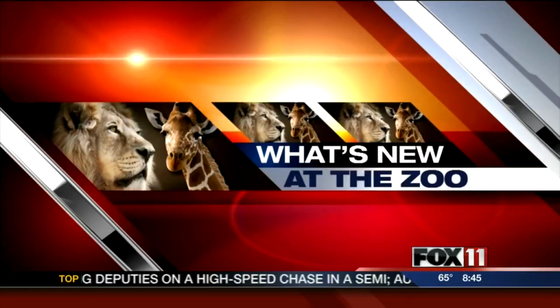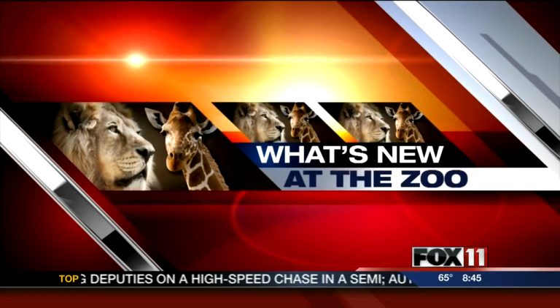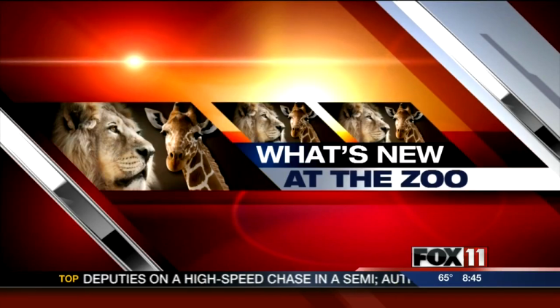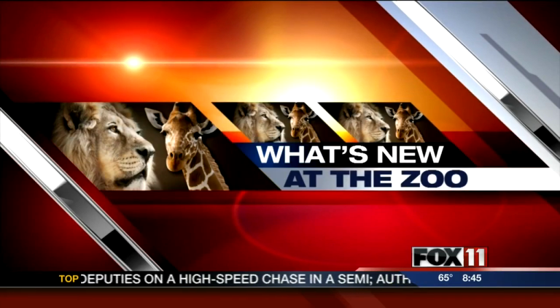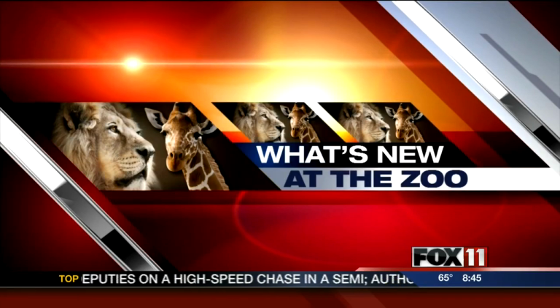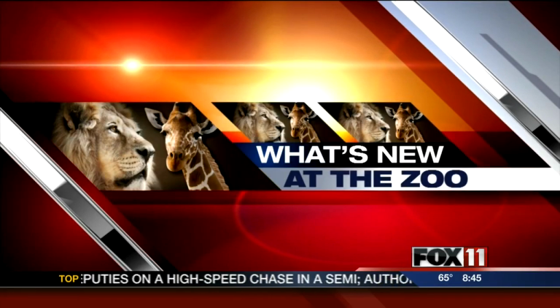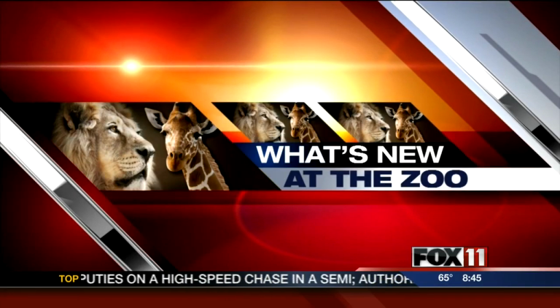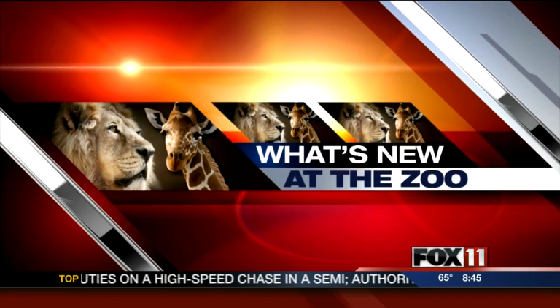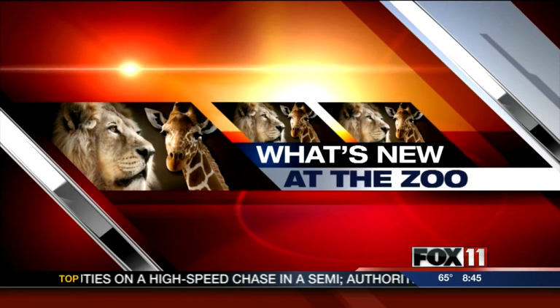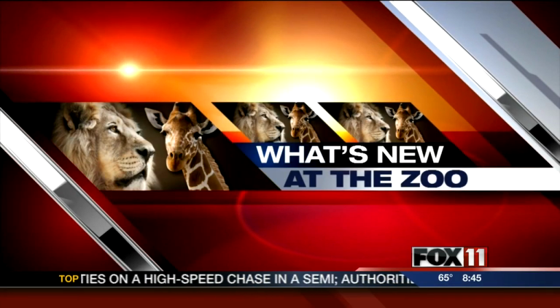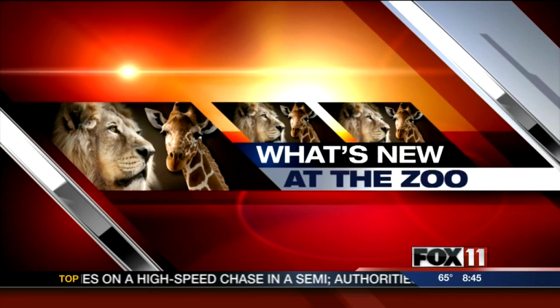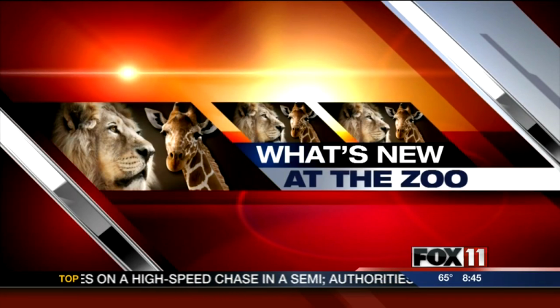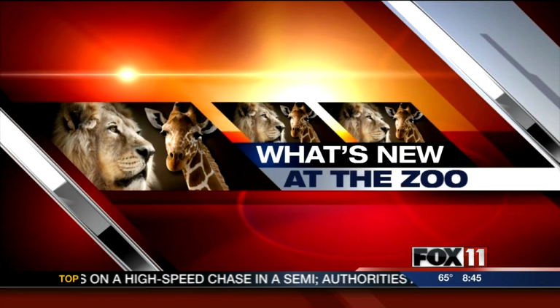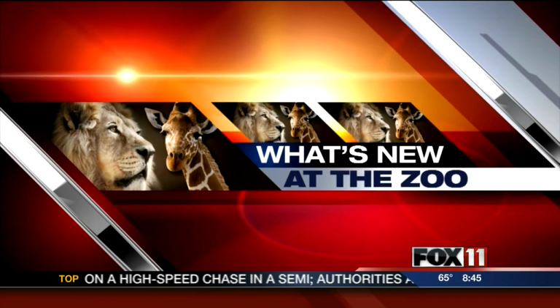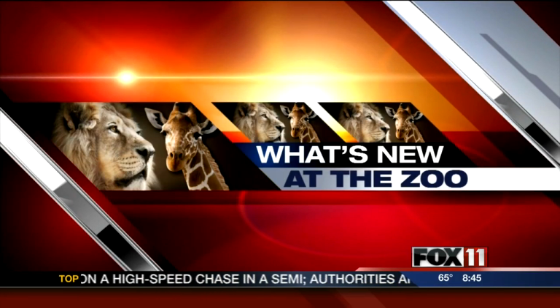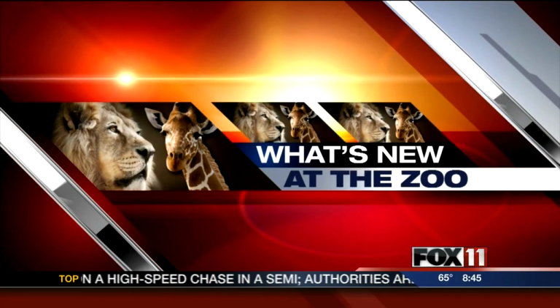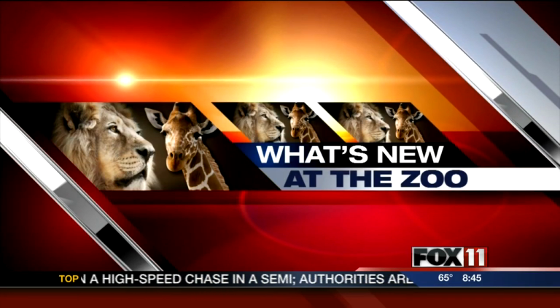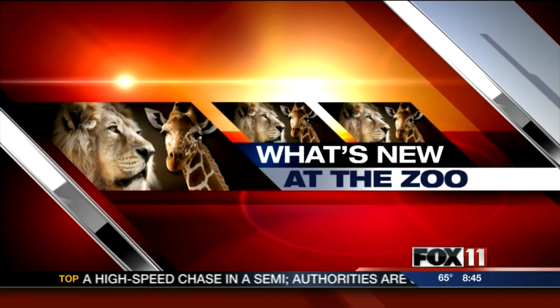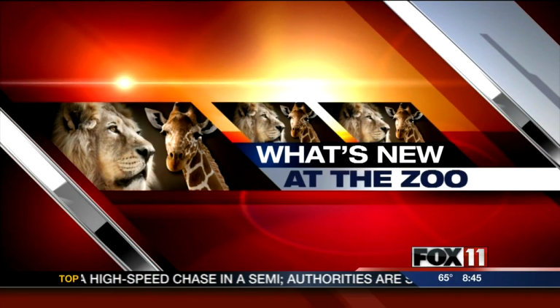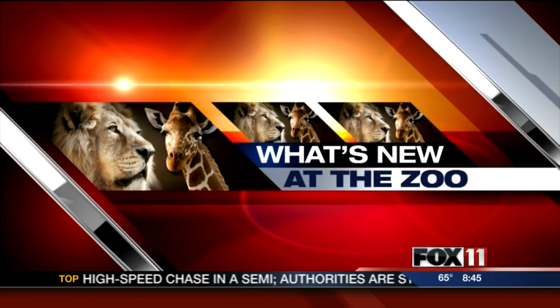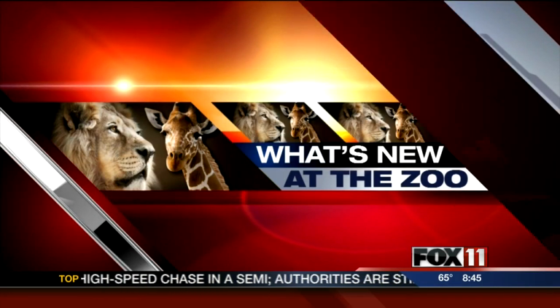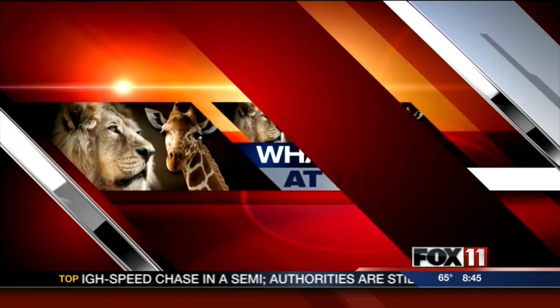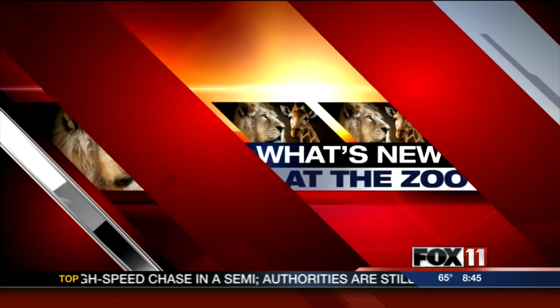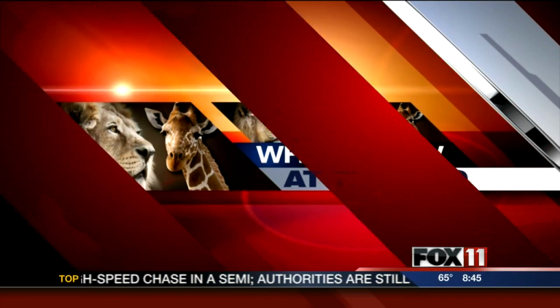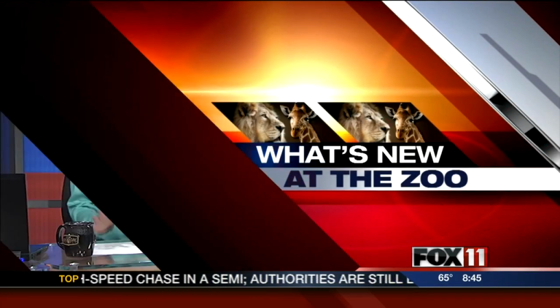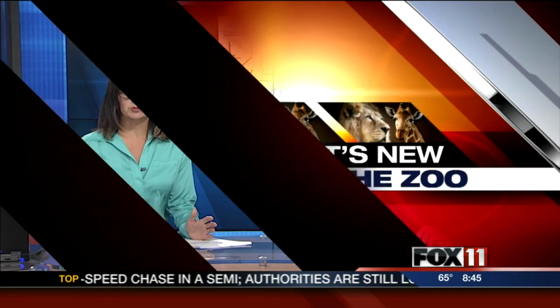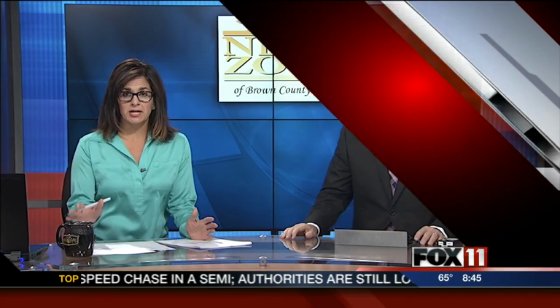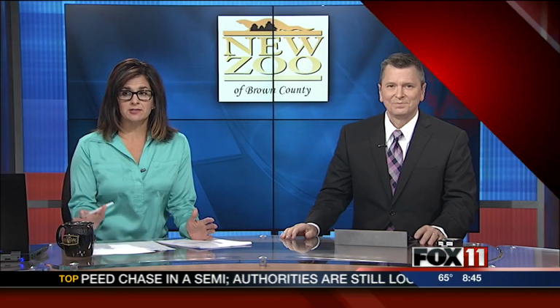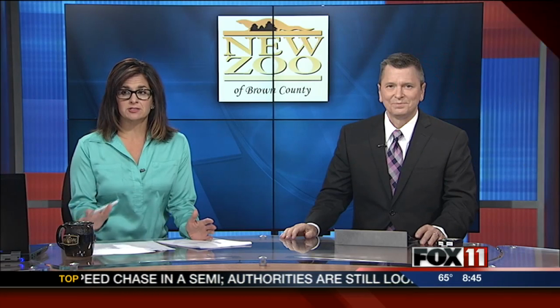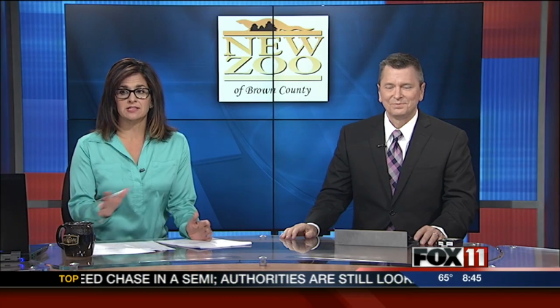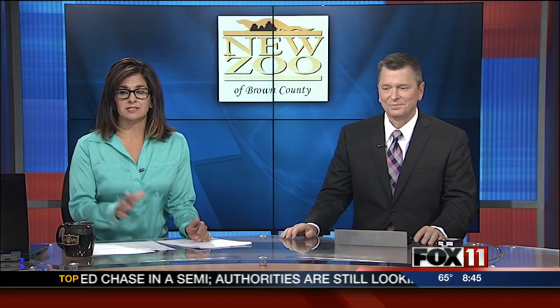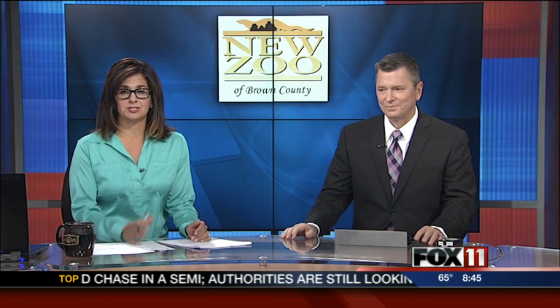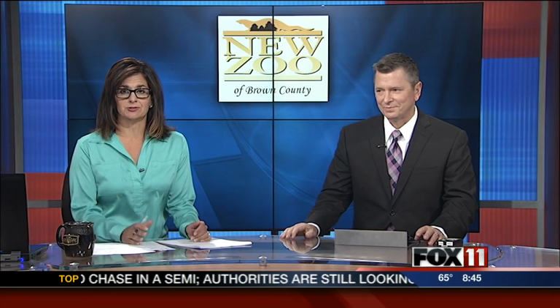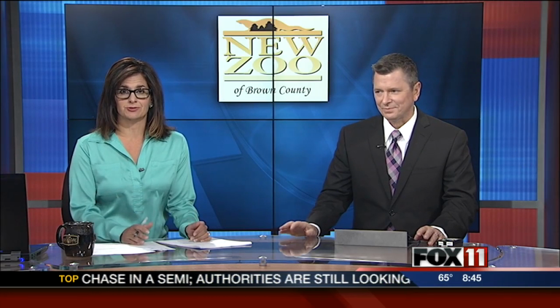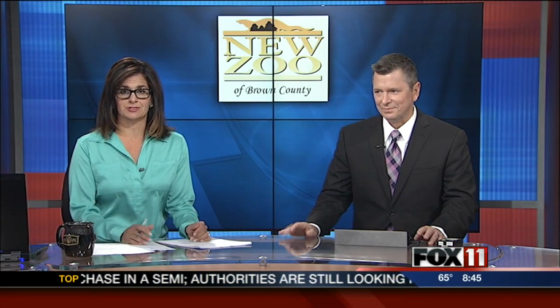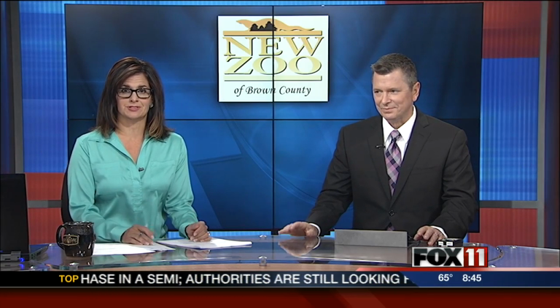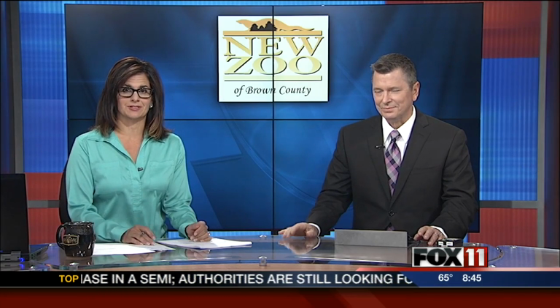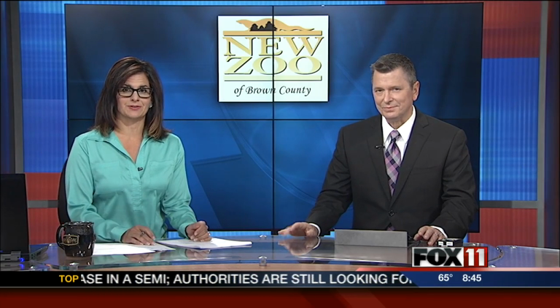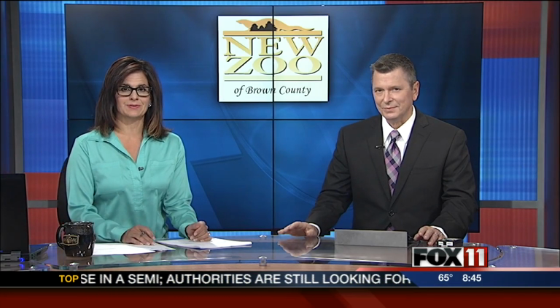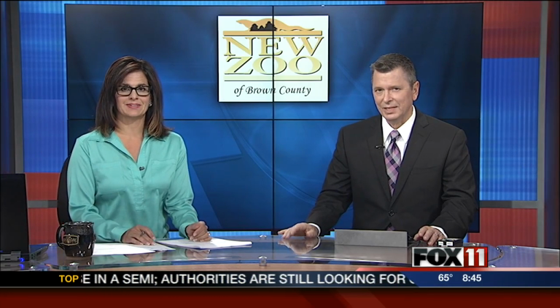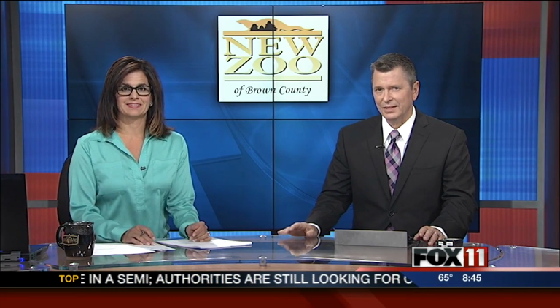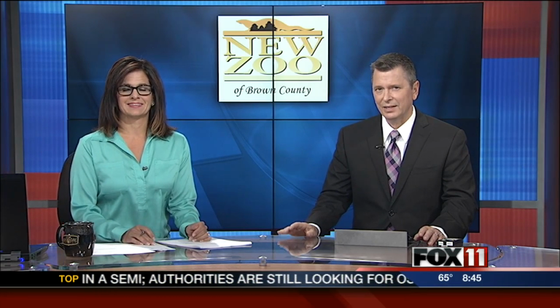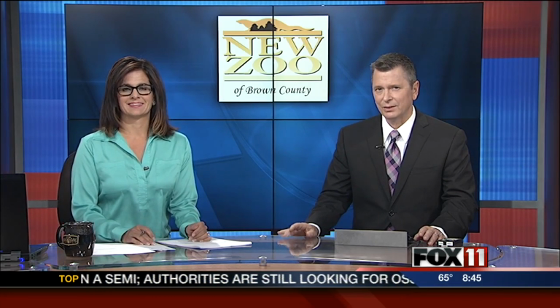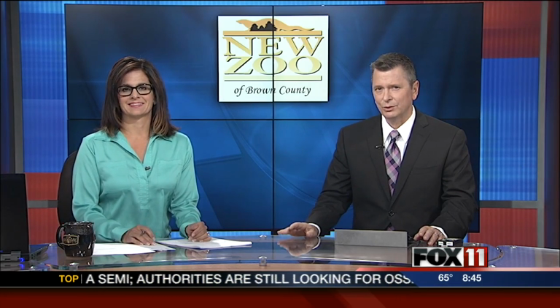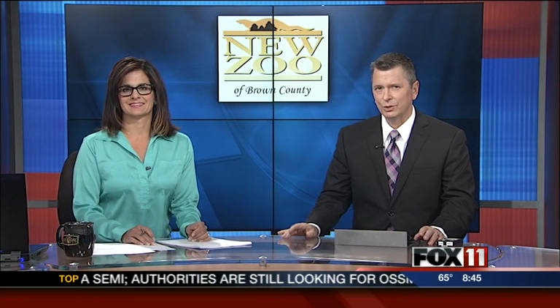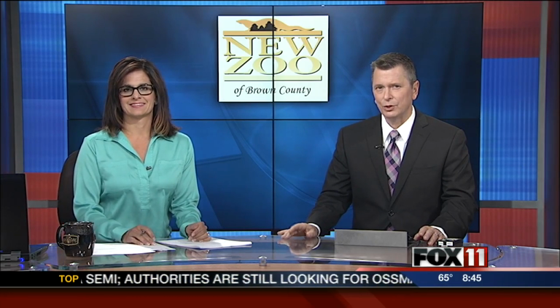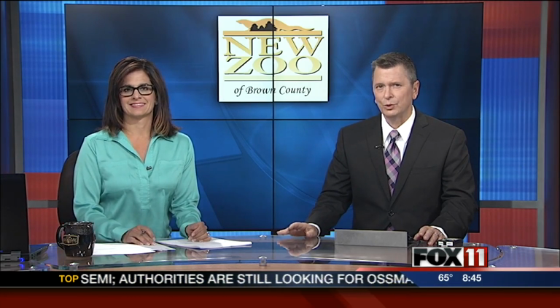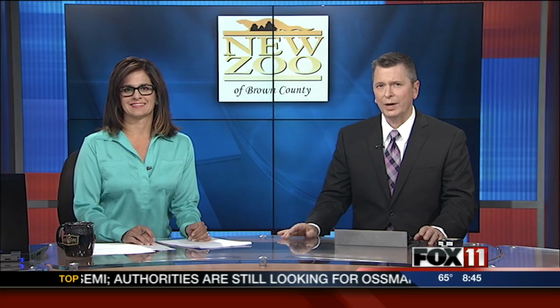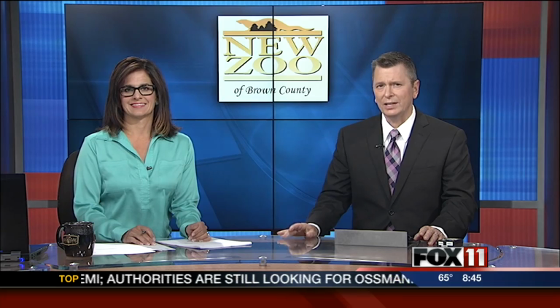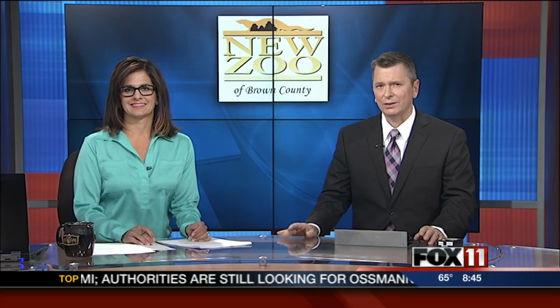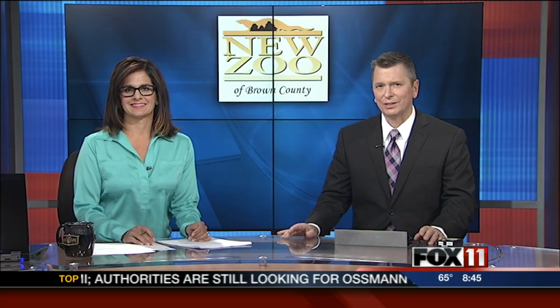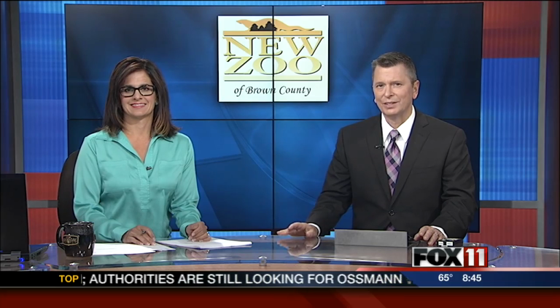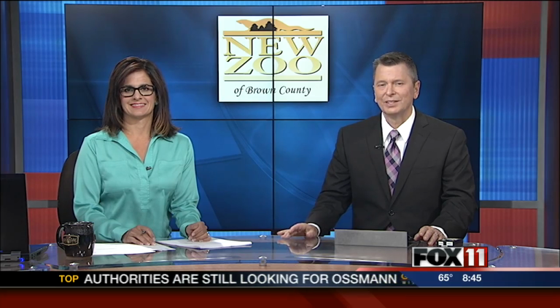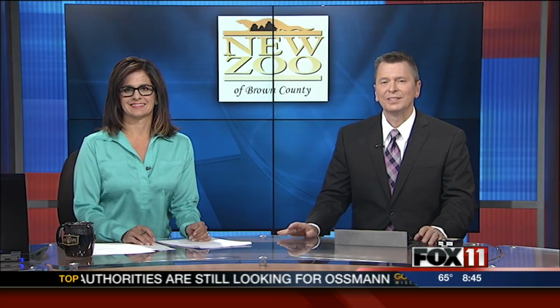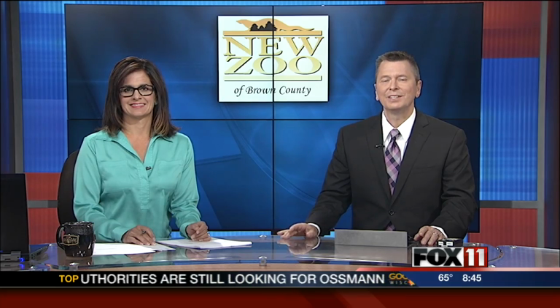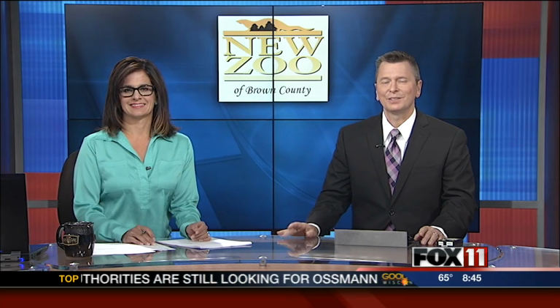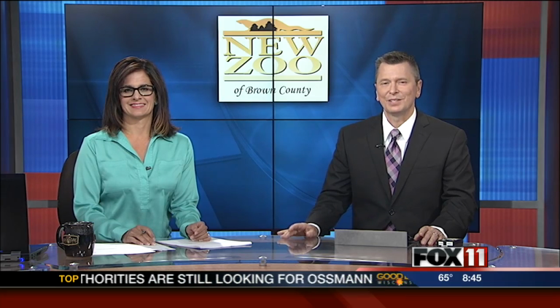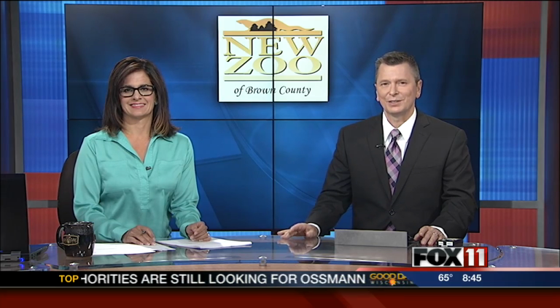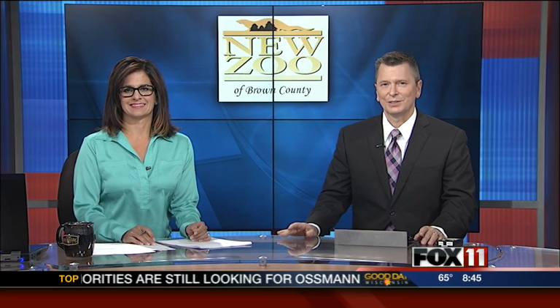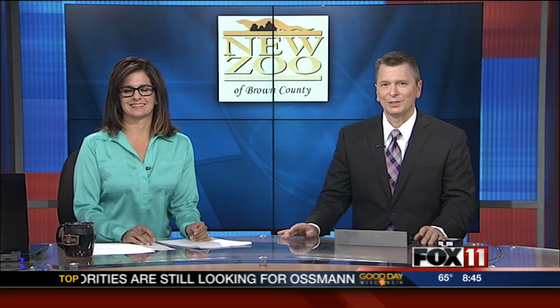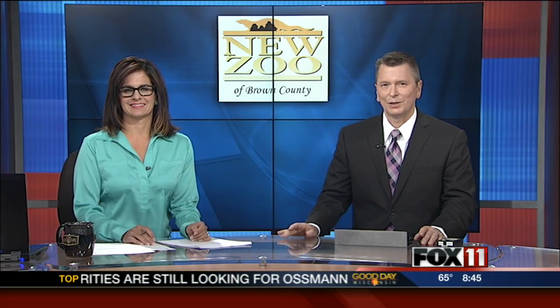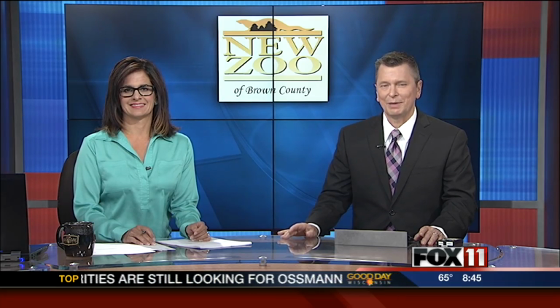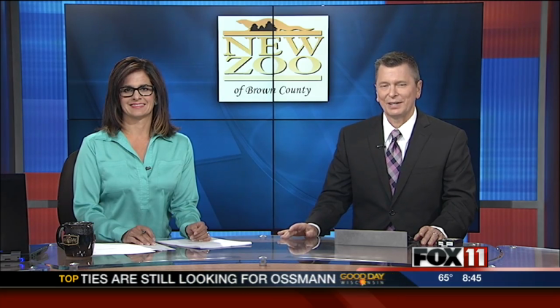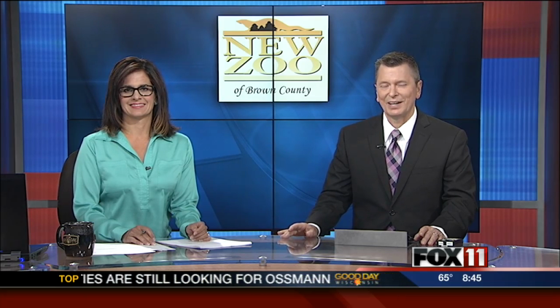Now to check back in with Neal Anderson at the new zoo. There are some changes at the children's zoo that includes a new elk. Neal tells us all about it.